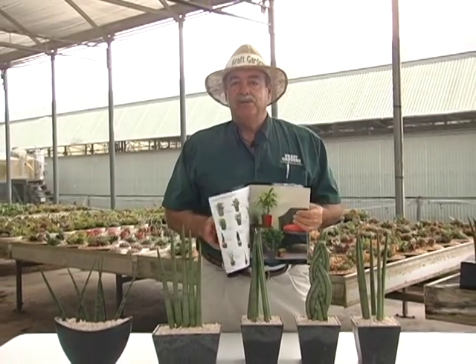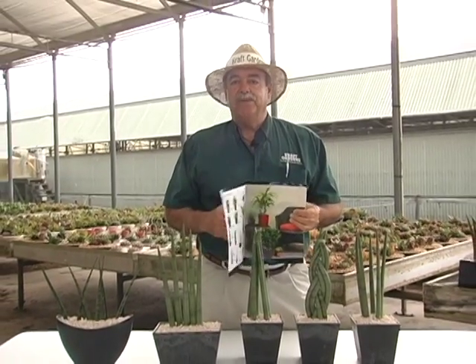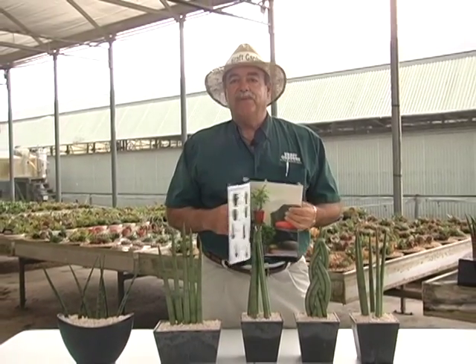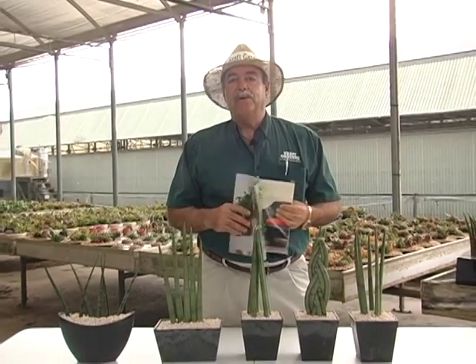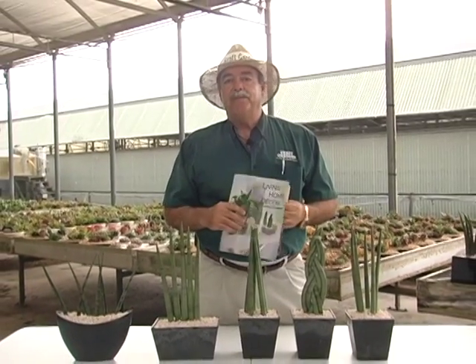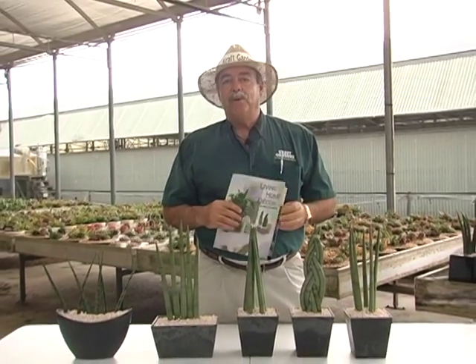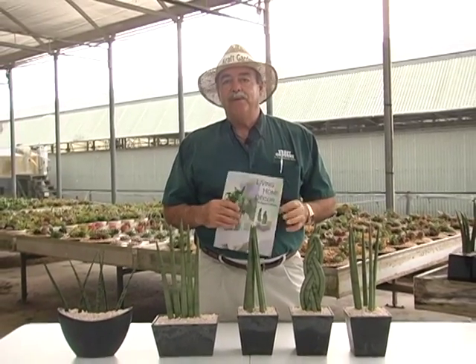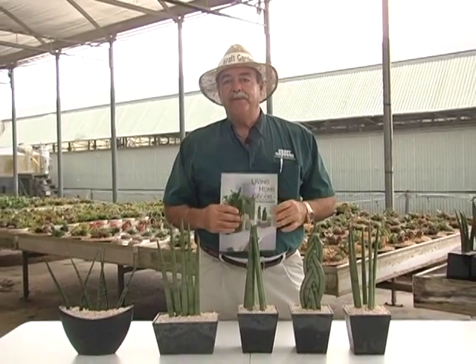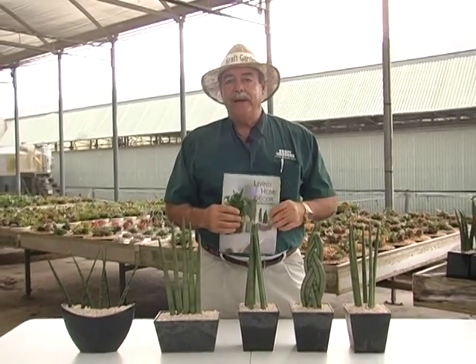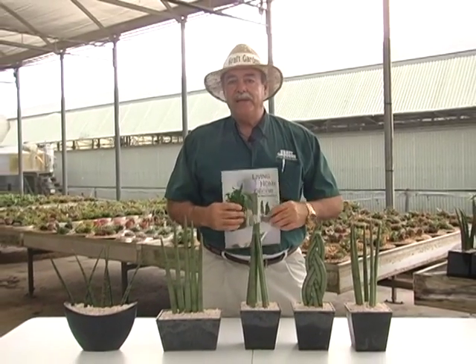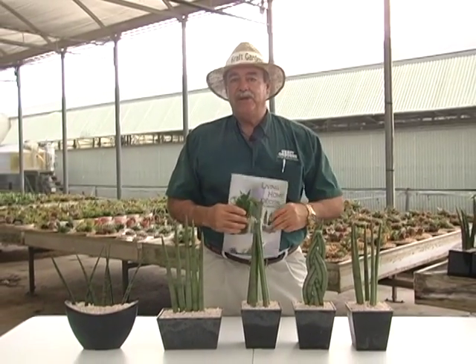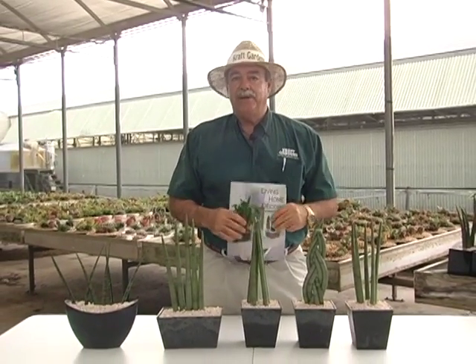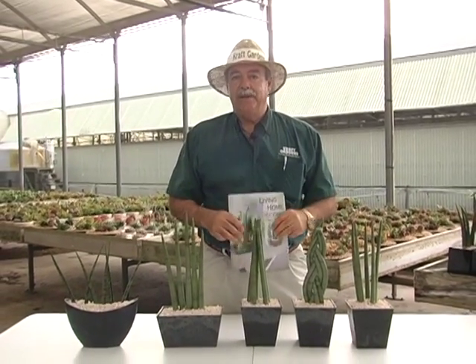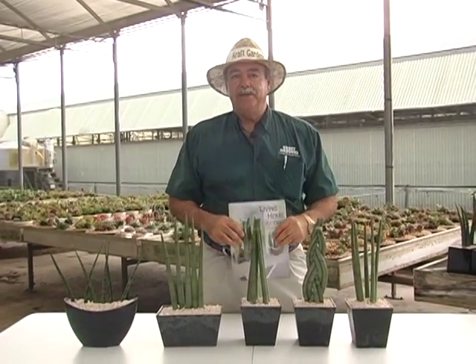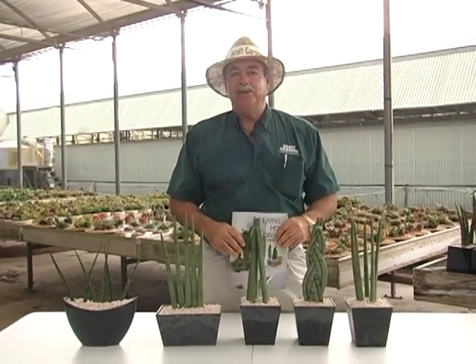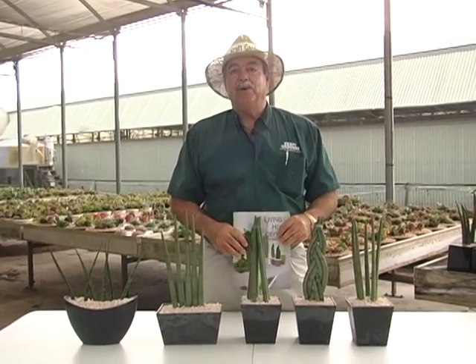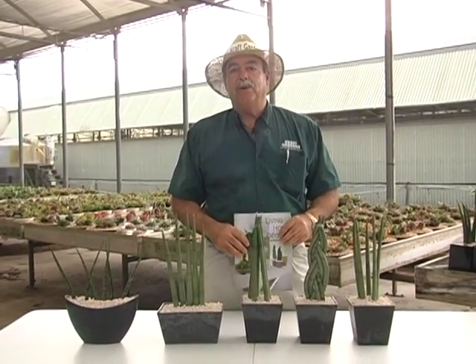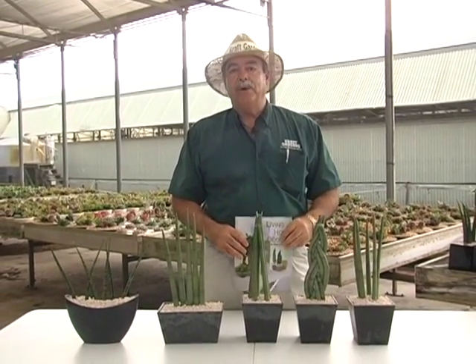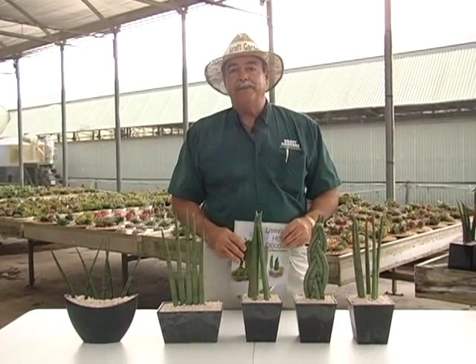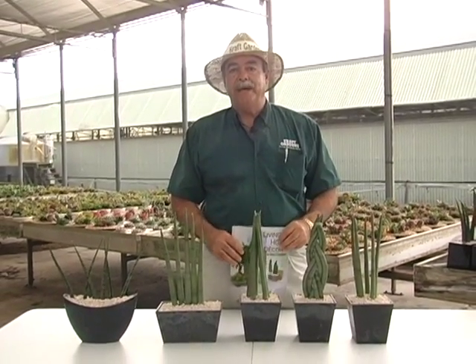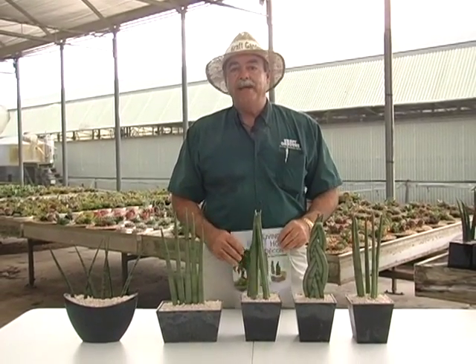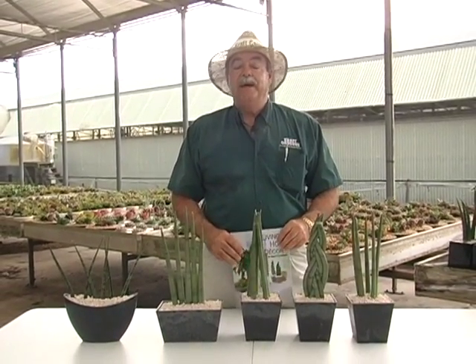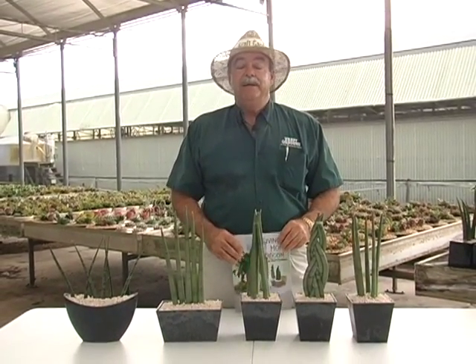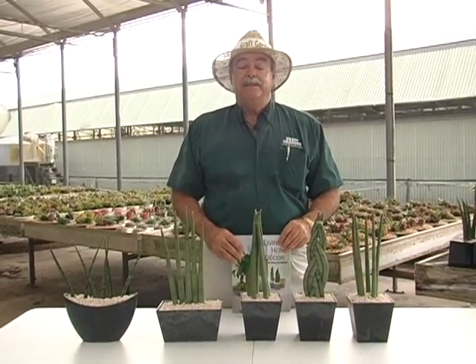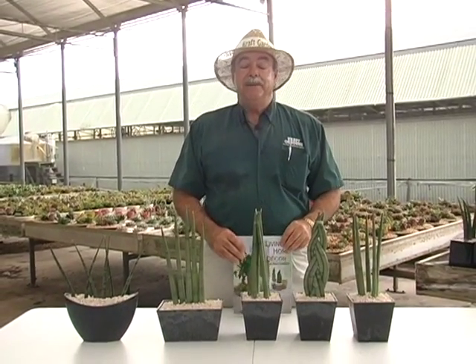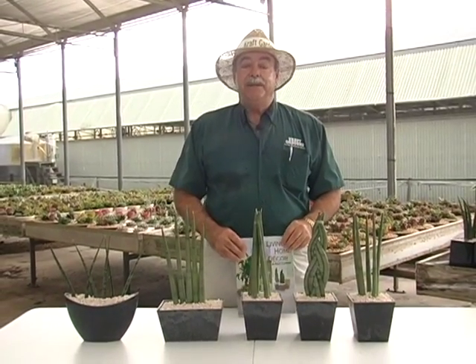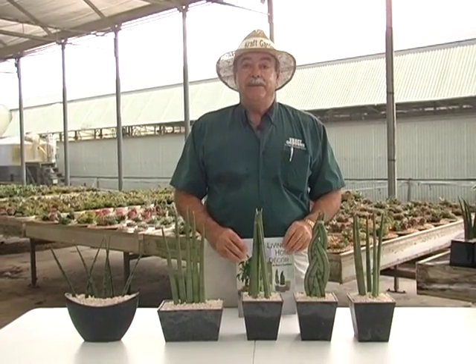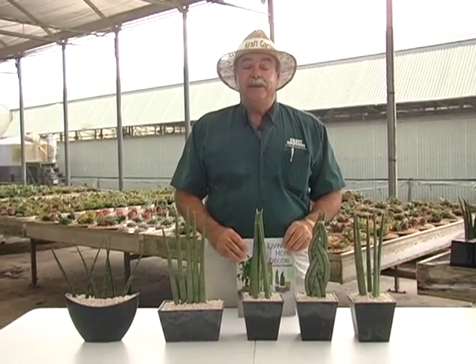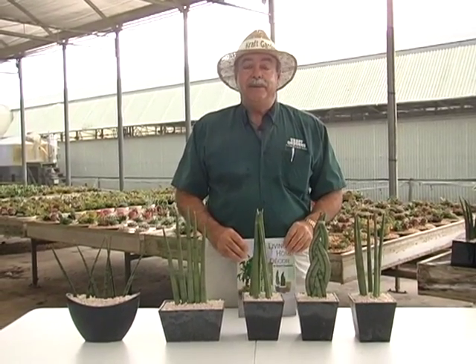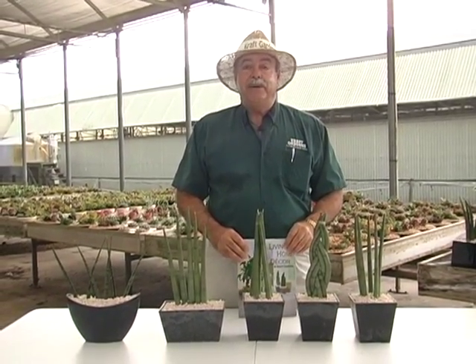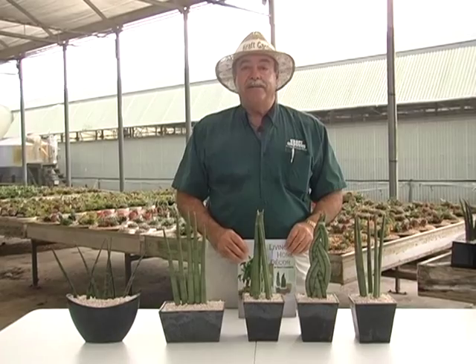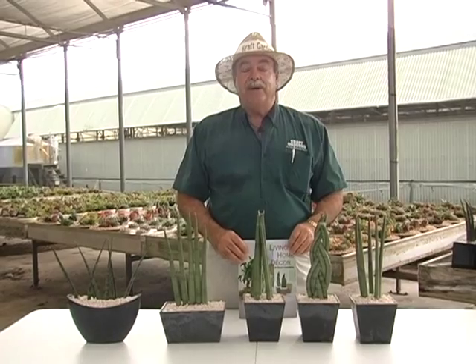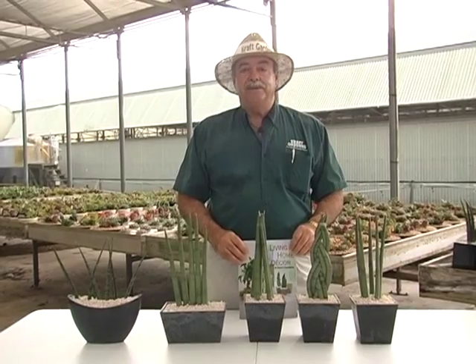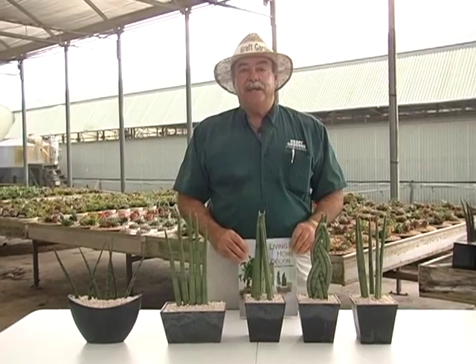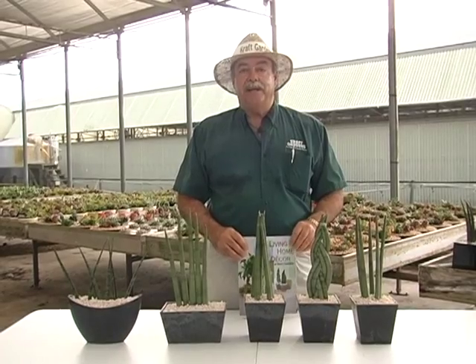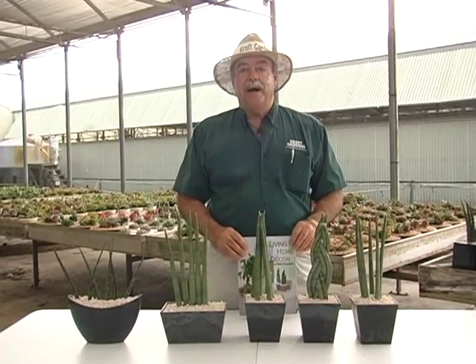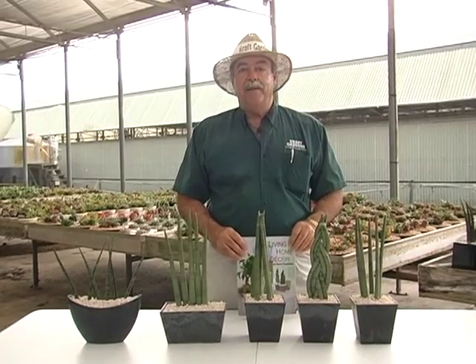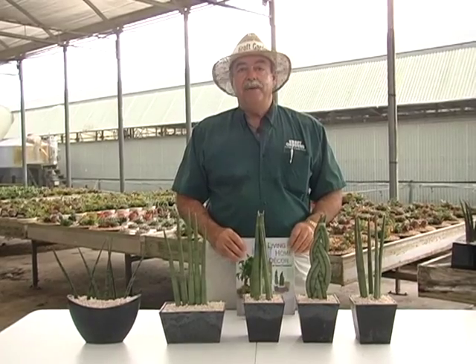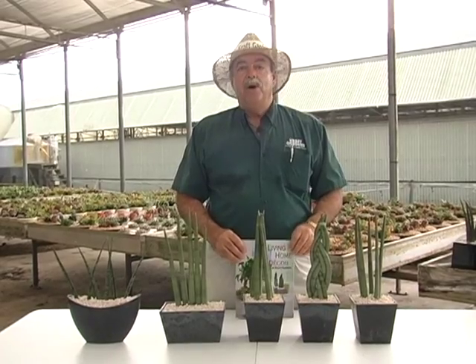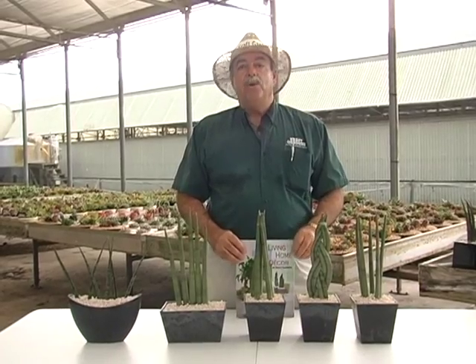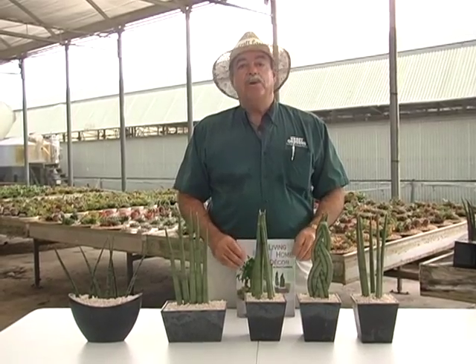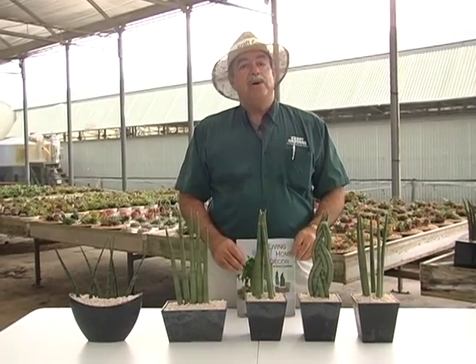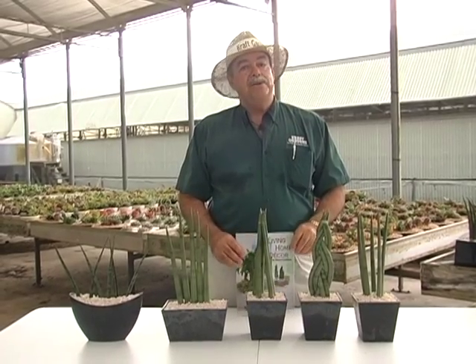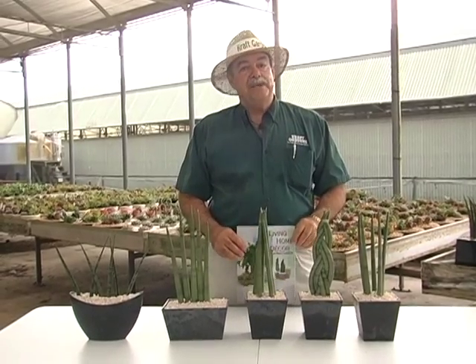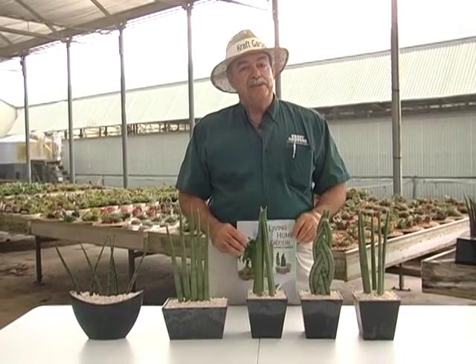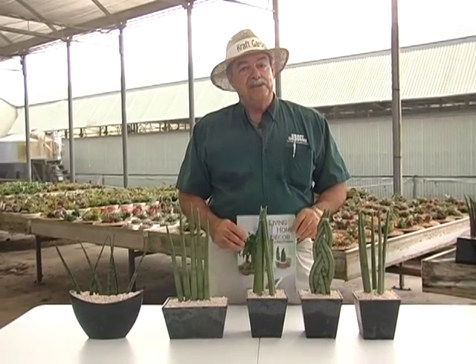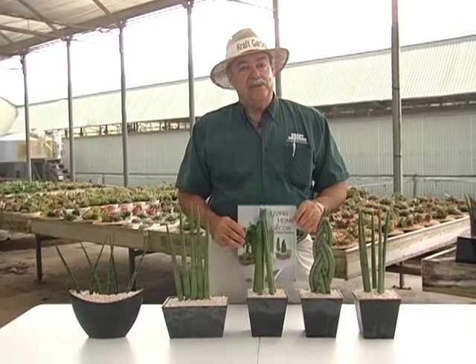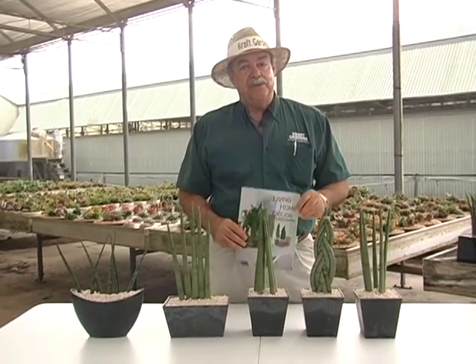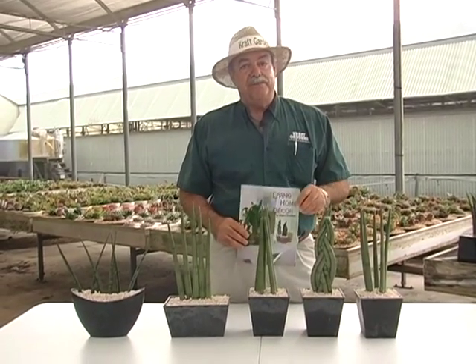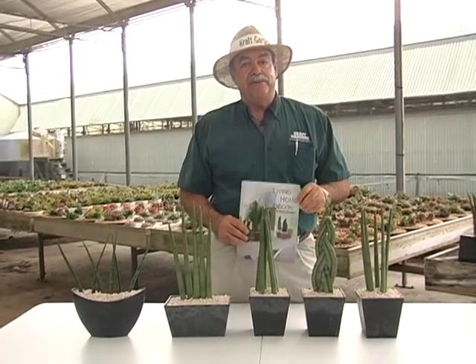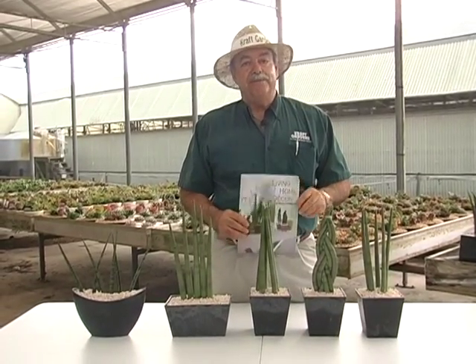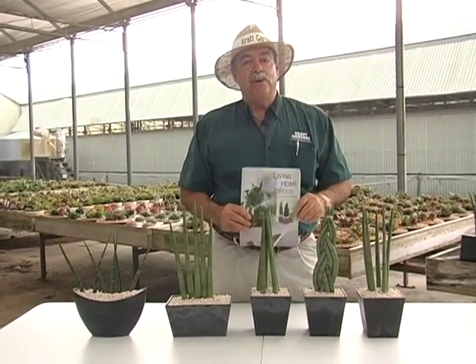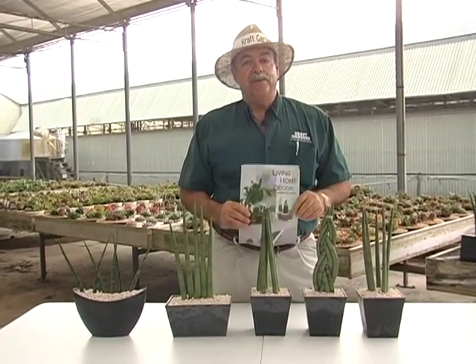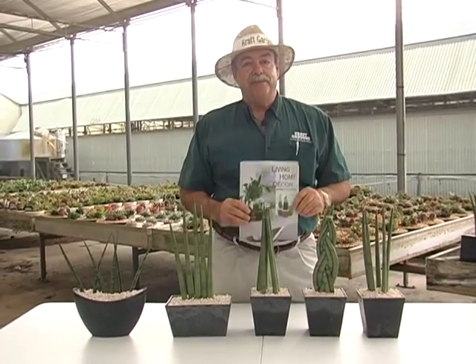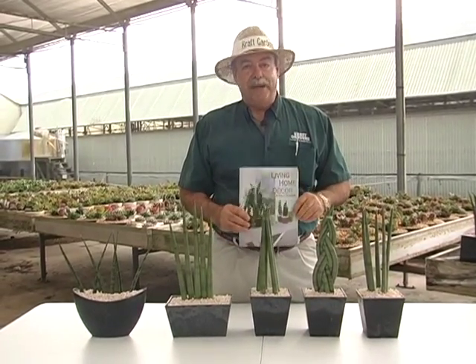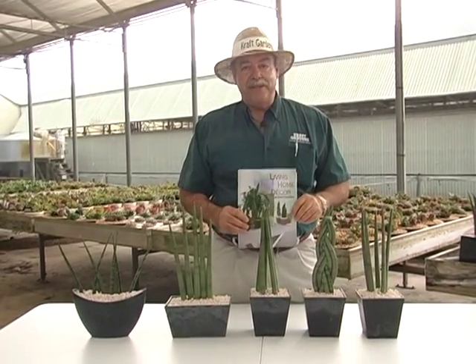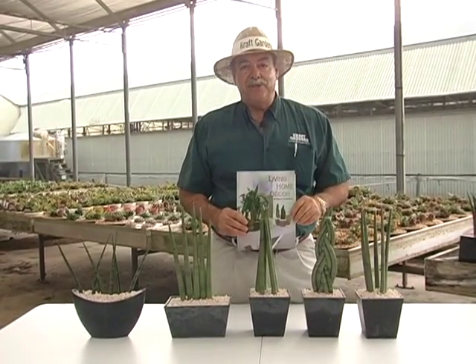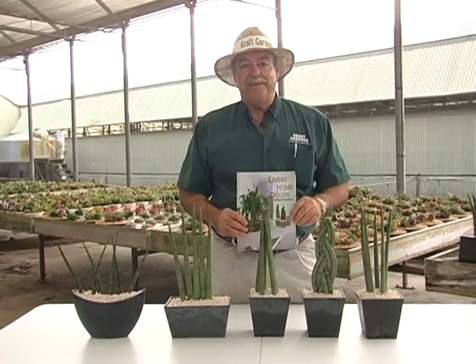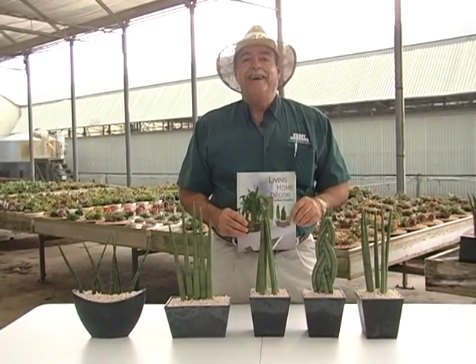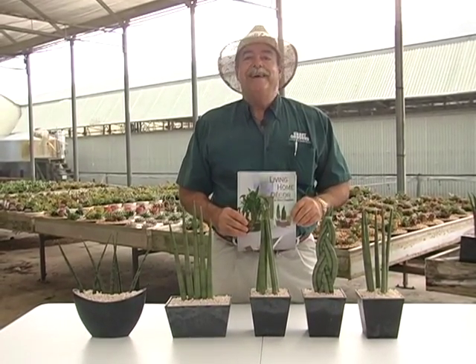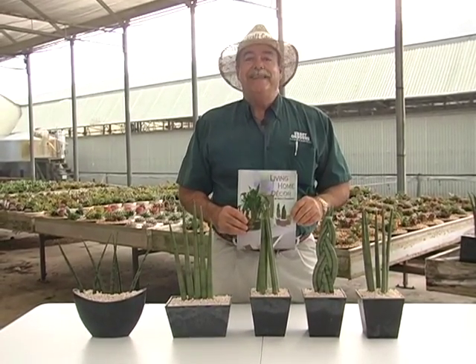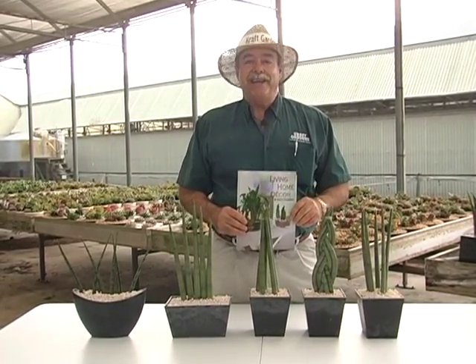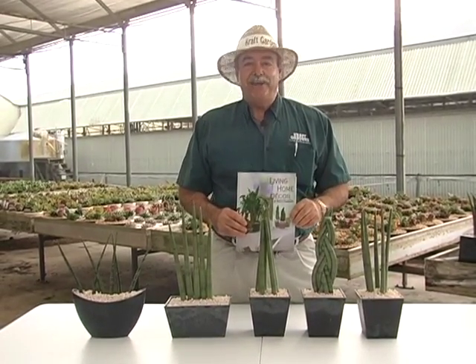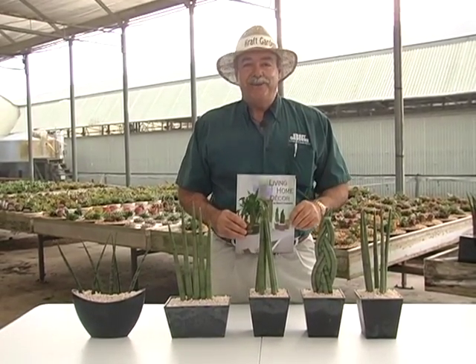For more information you can go to our website at www.craftgardens.com or call your sales associate for more information. Thank you.